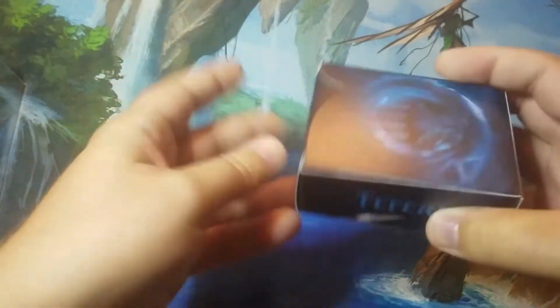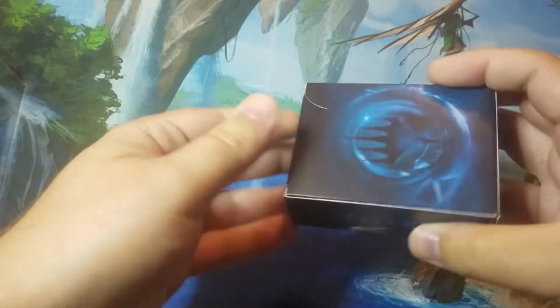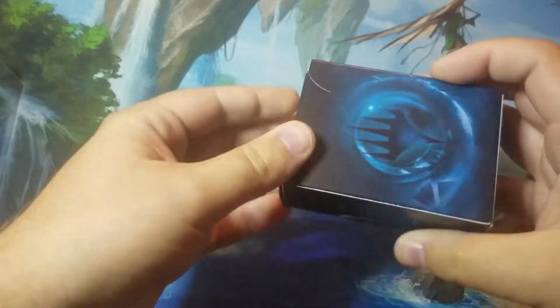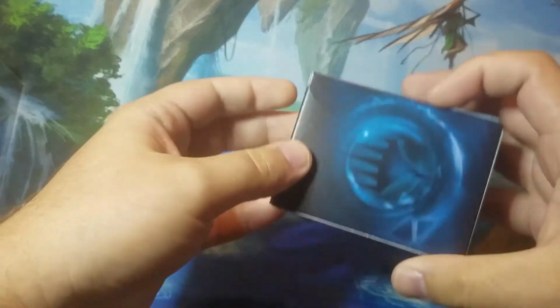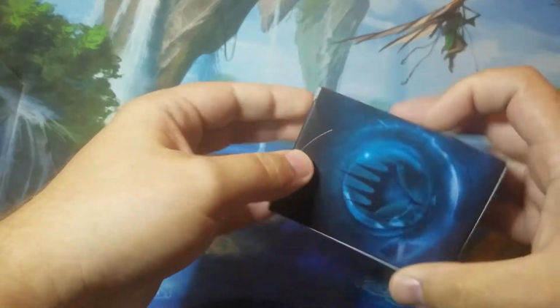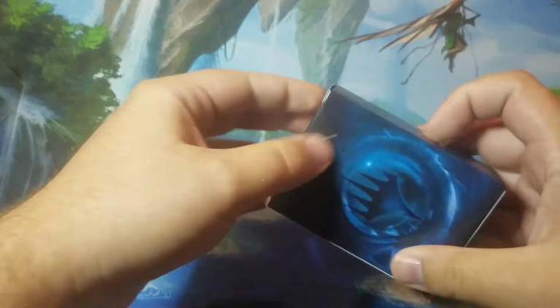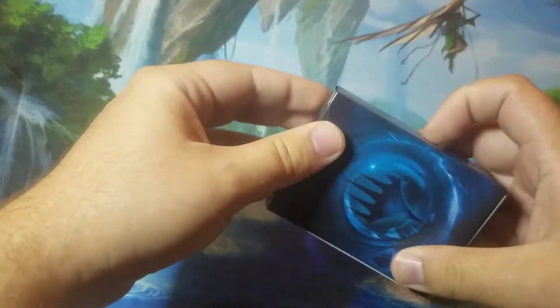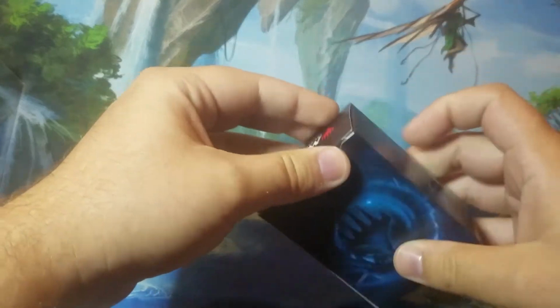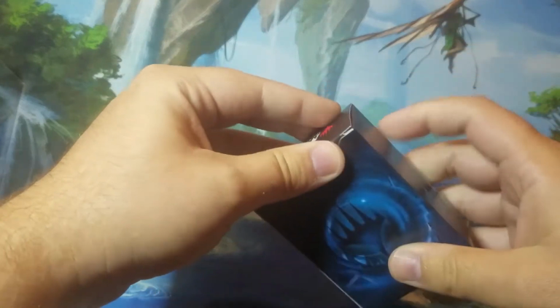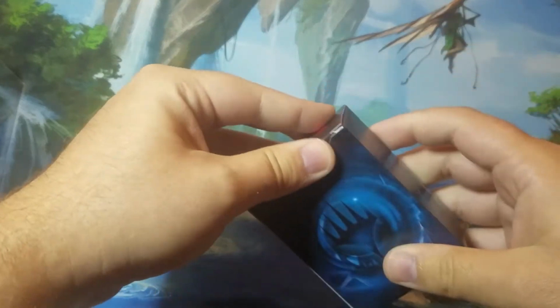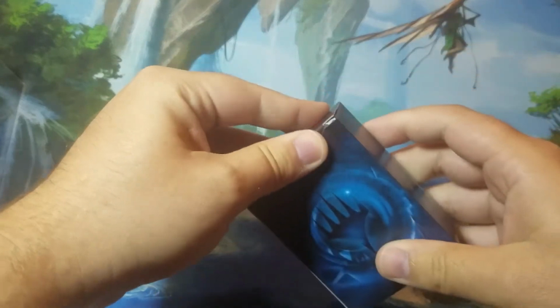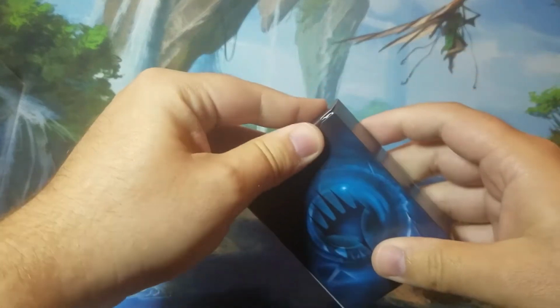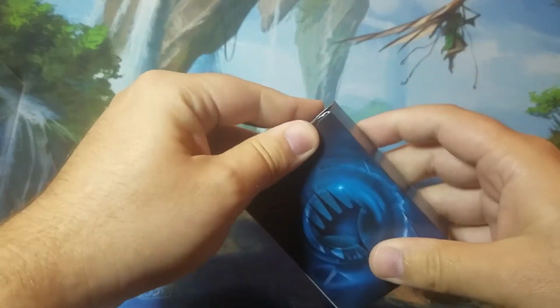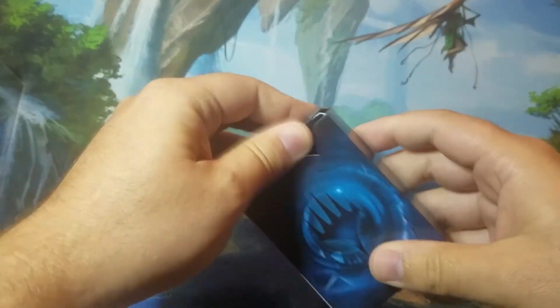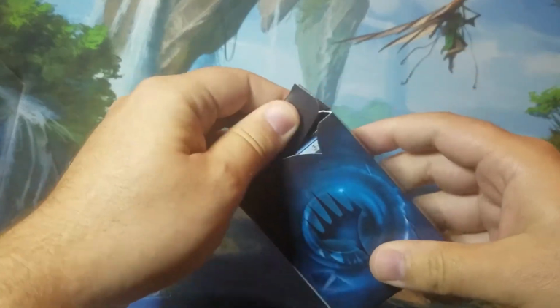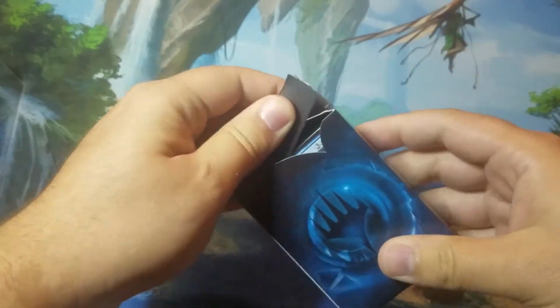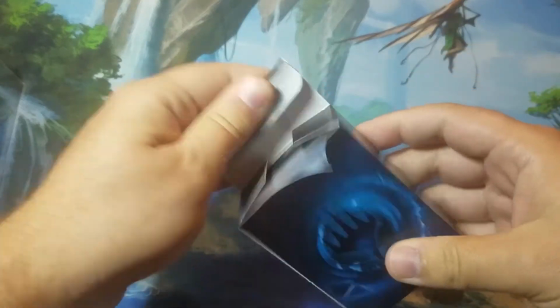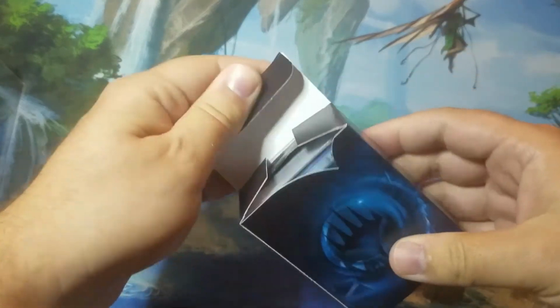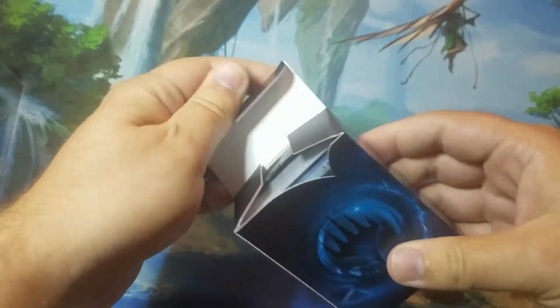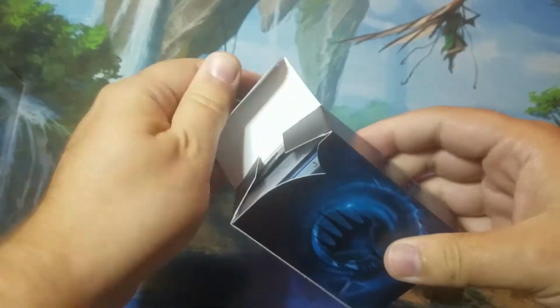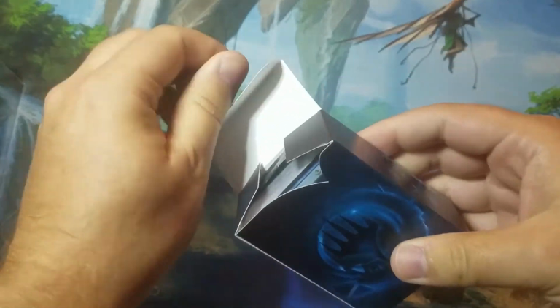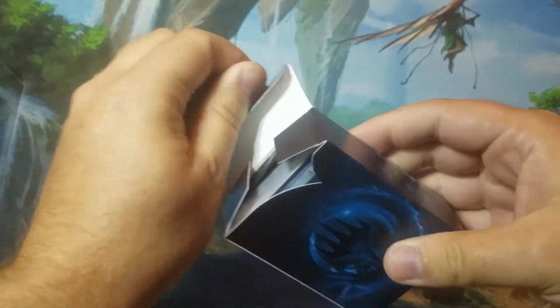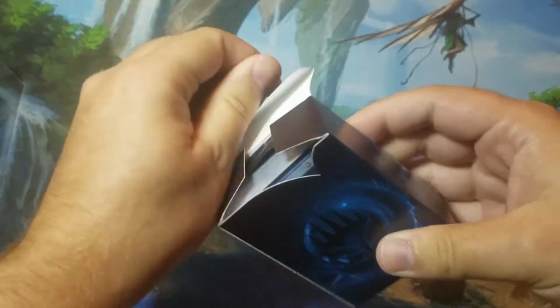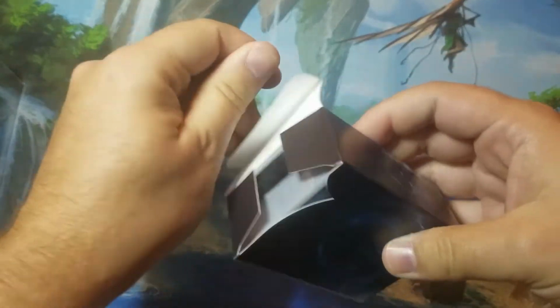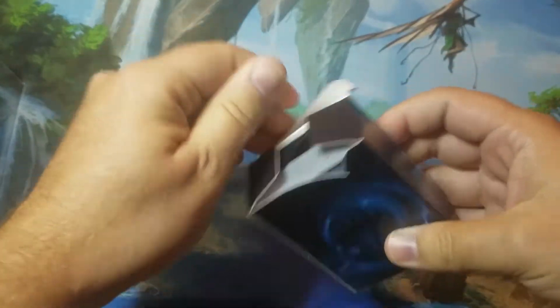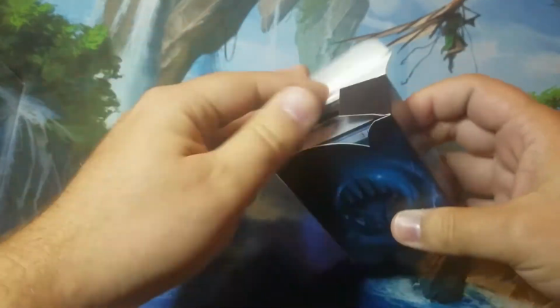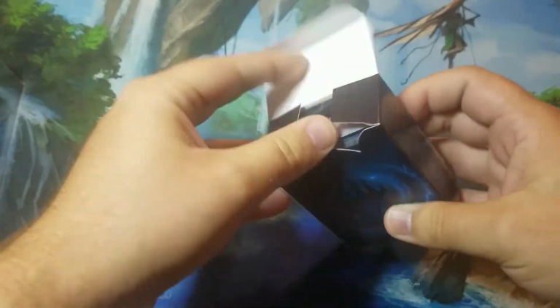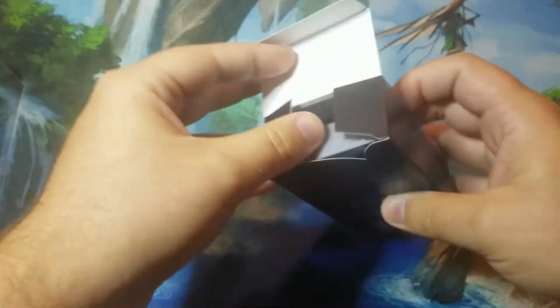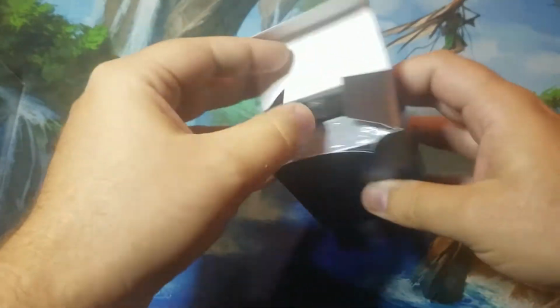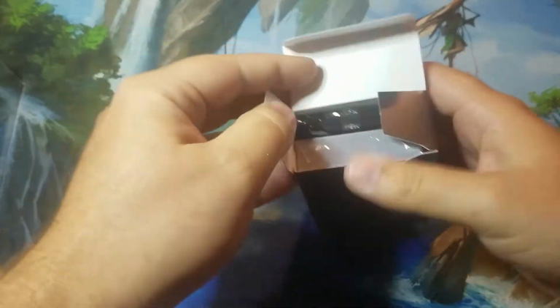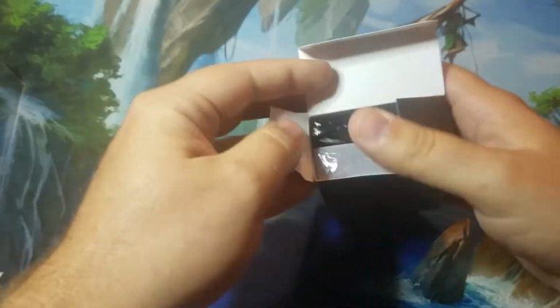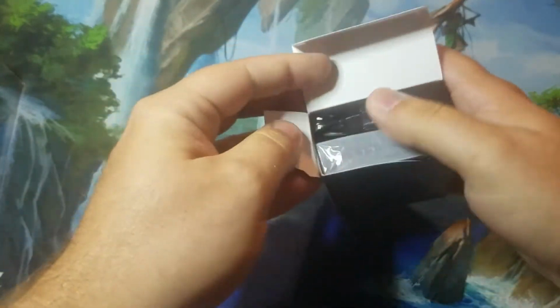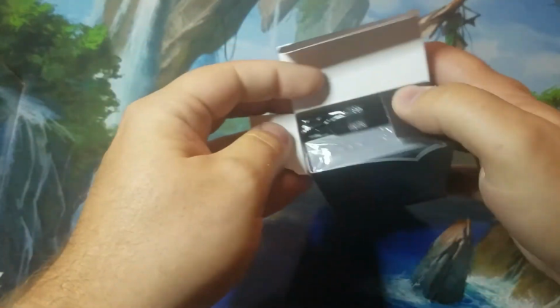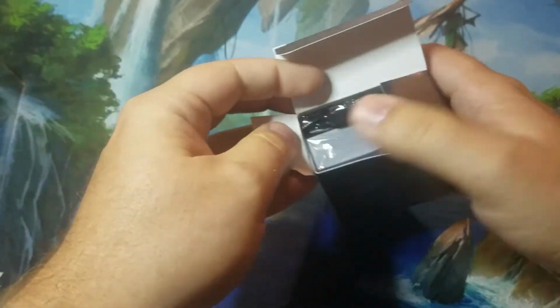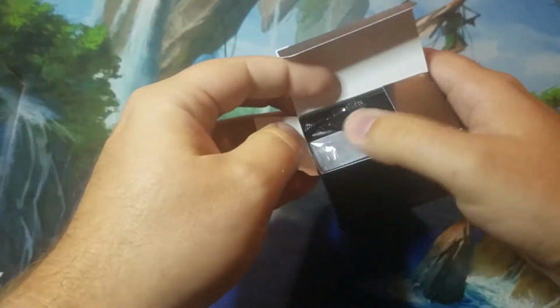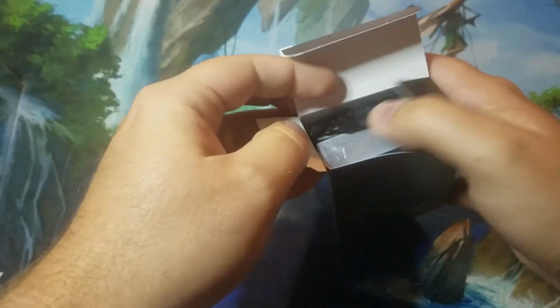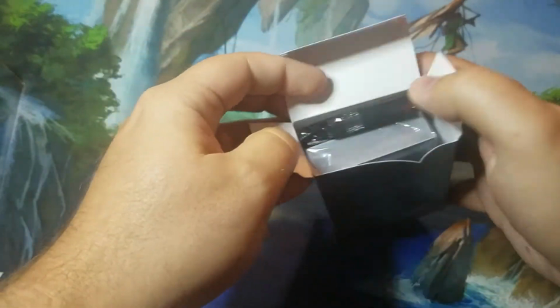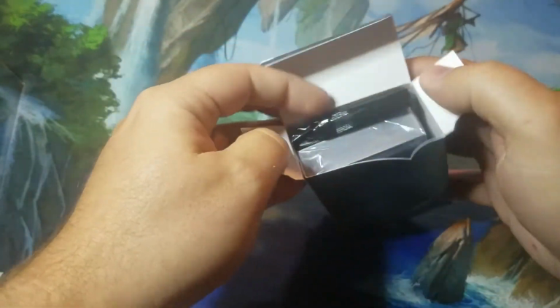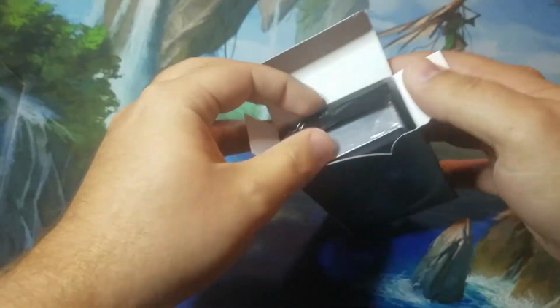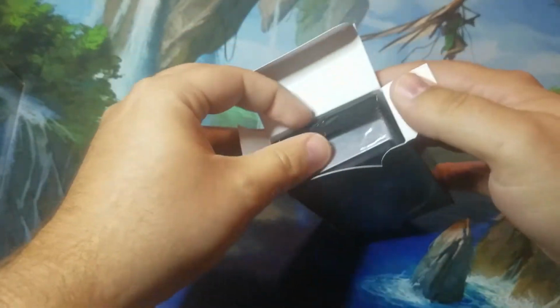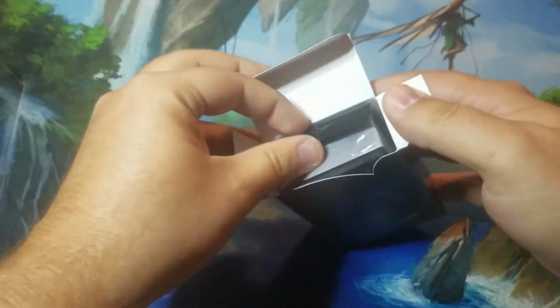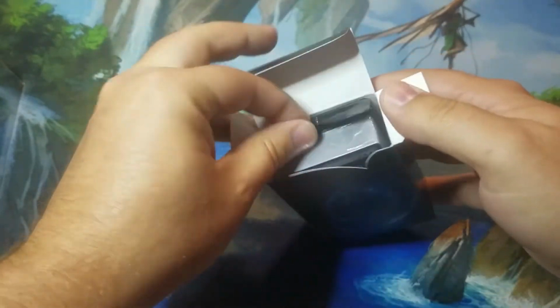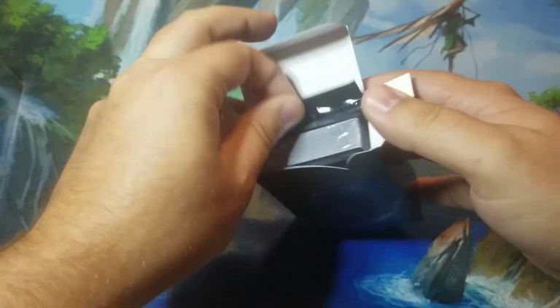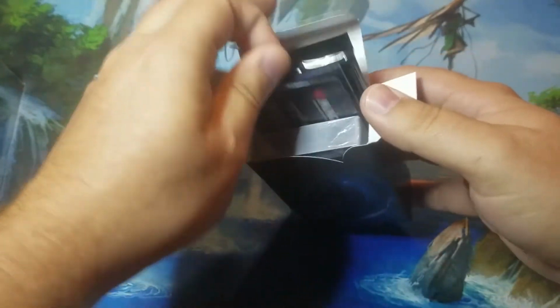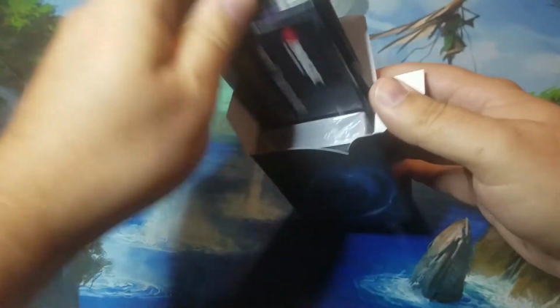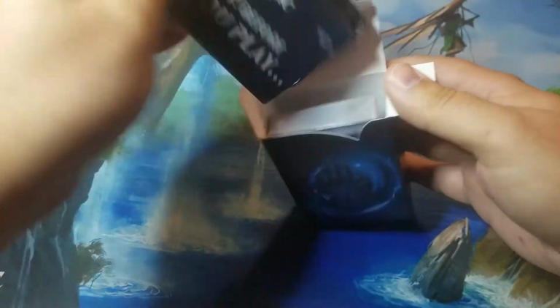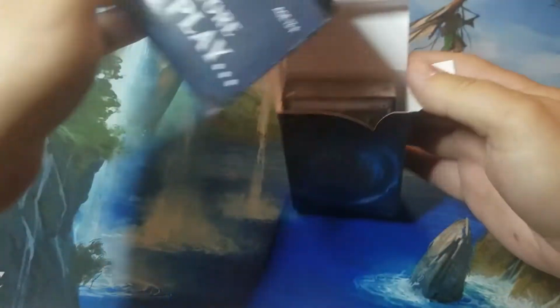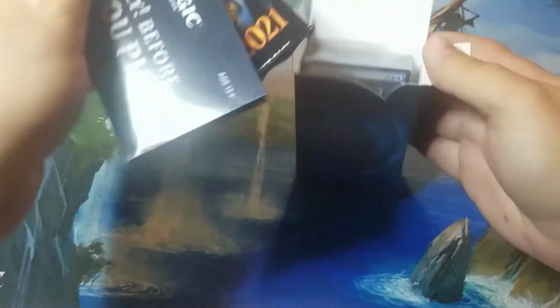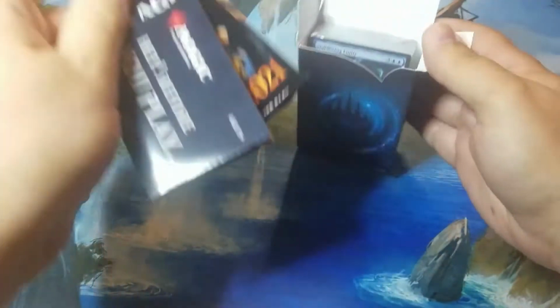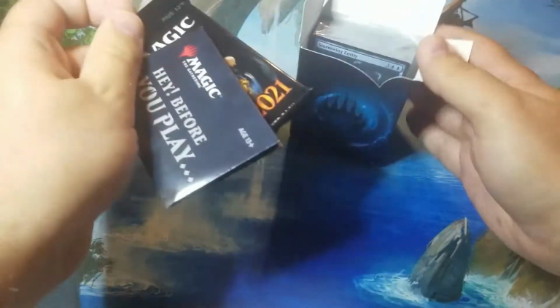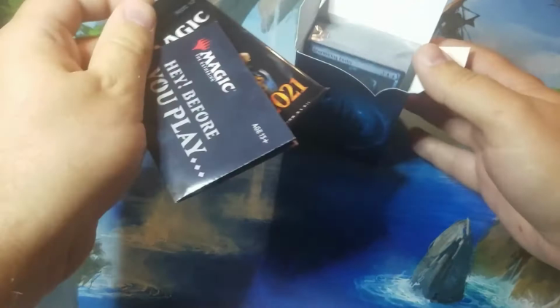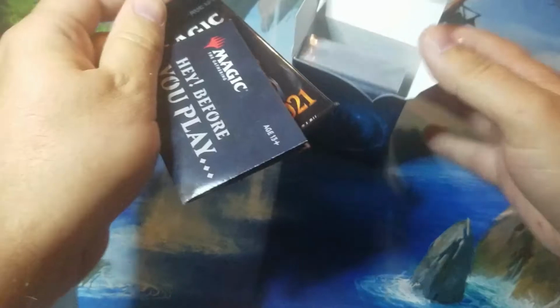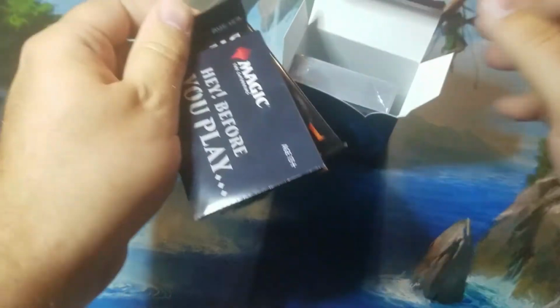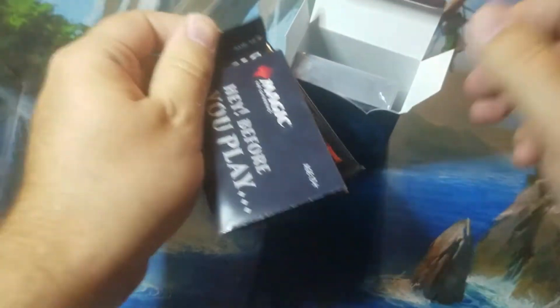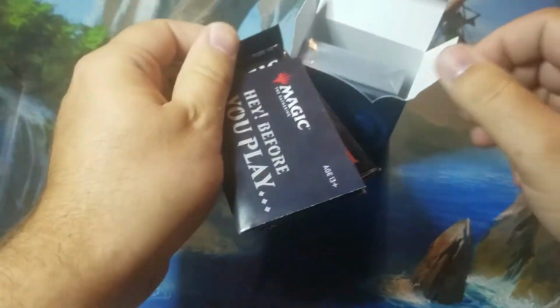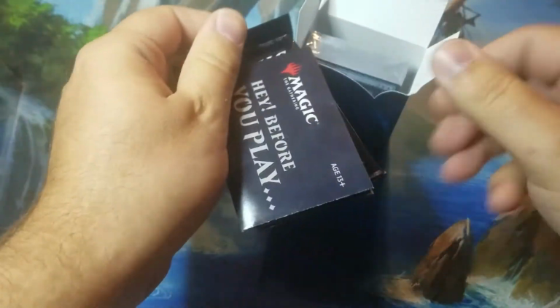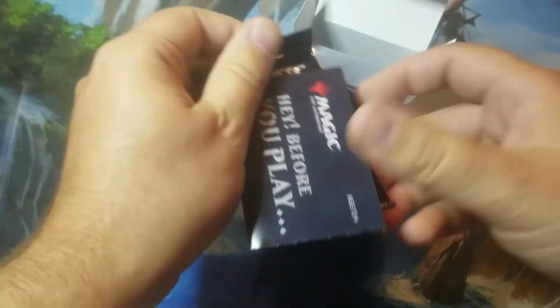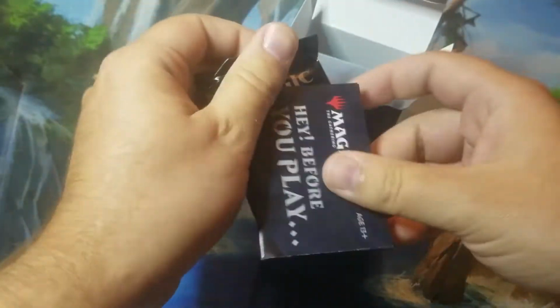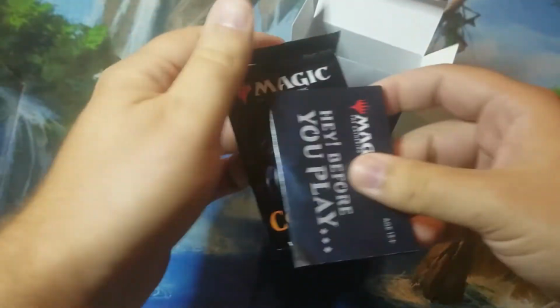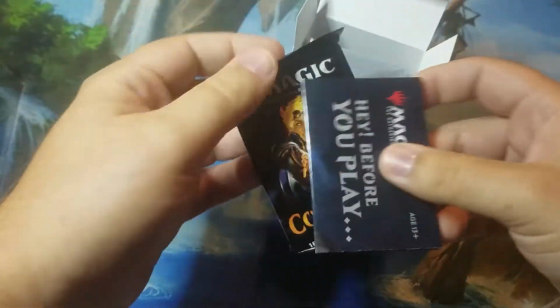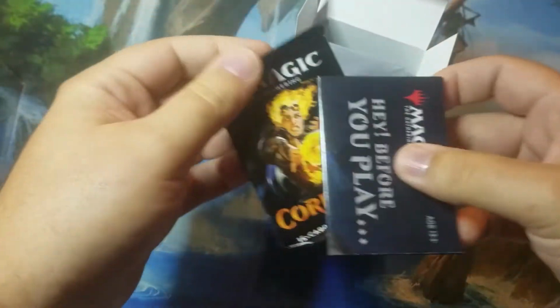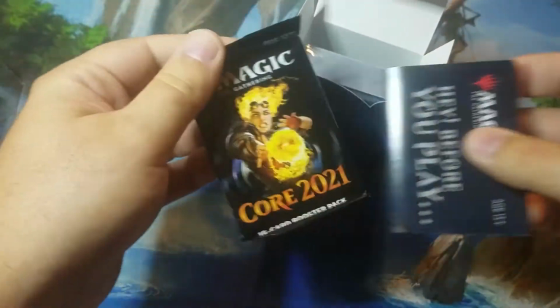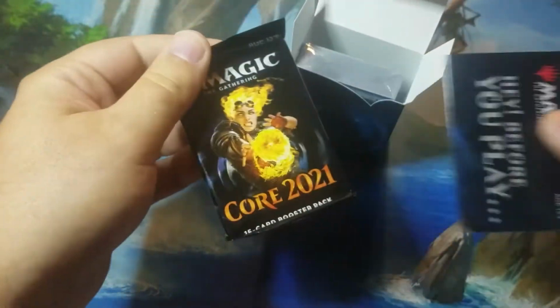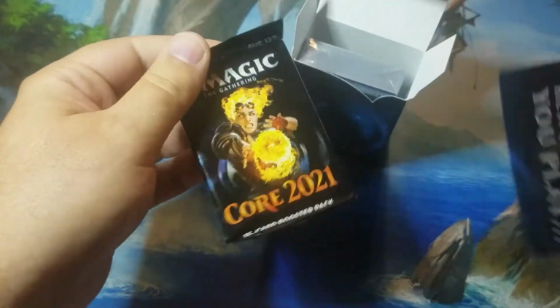Here's your deck box. This deck box will fit the deck when it's sleeved, but it is a tight fit.